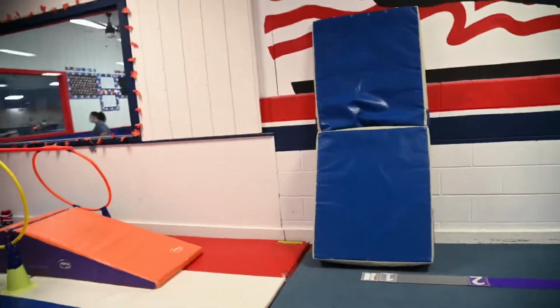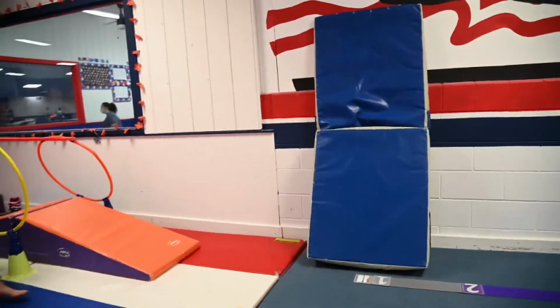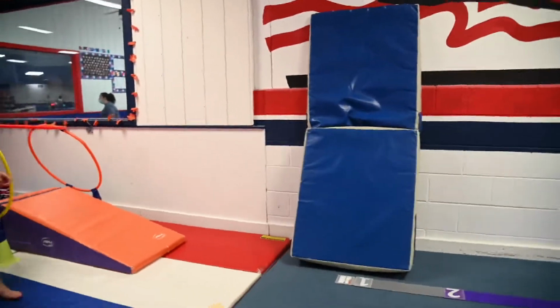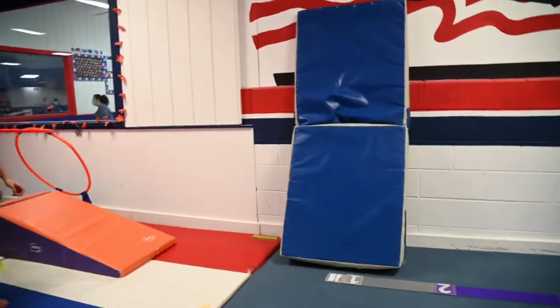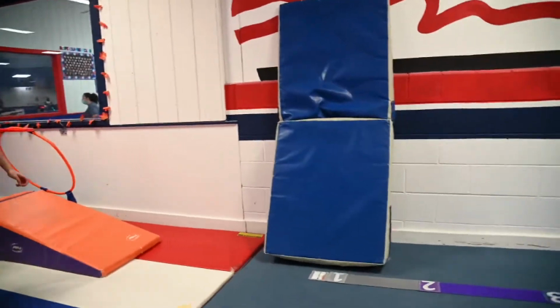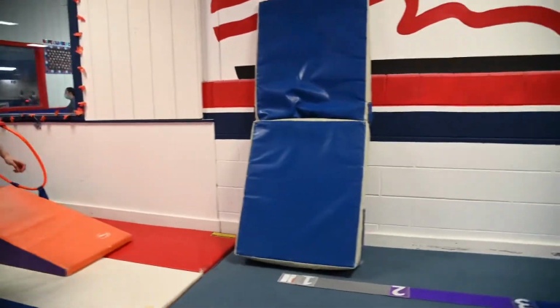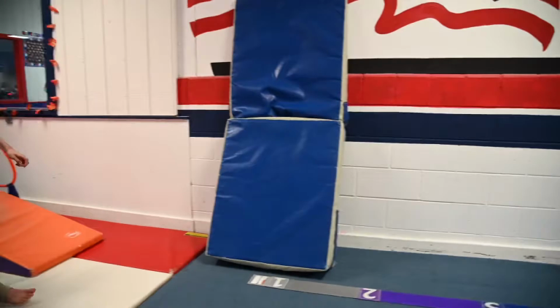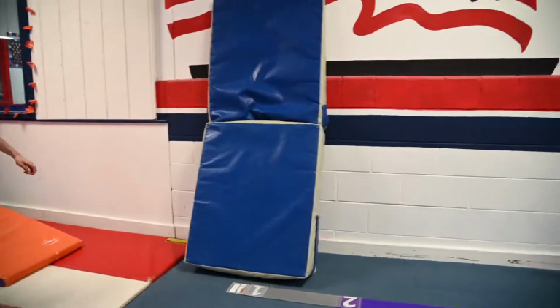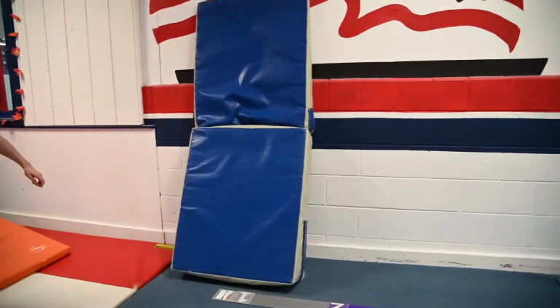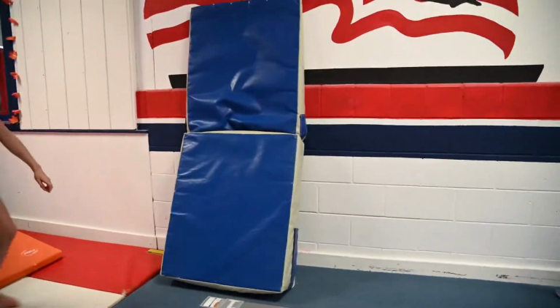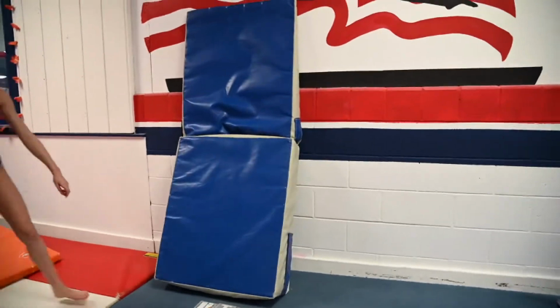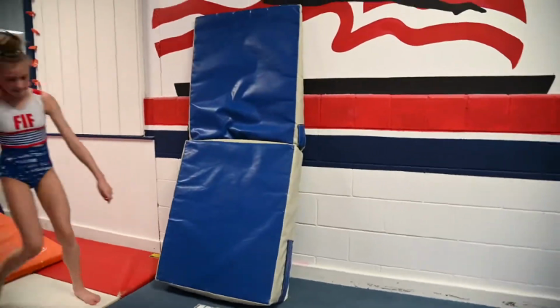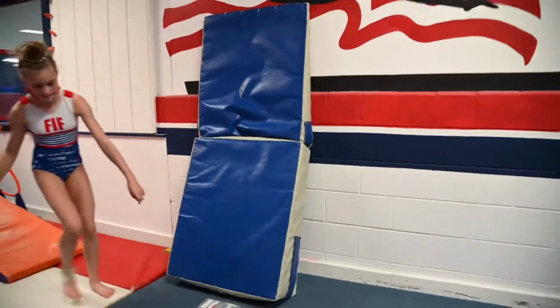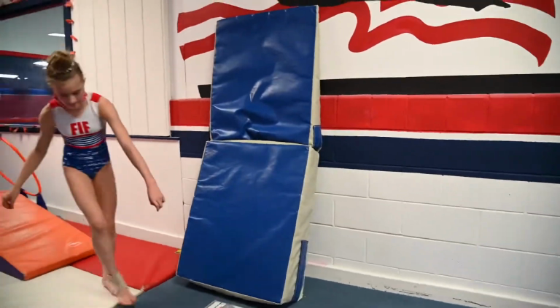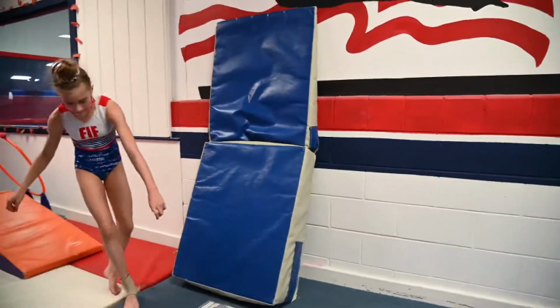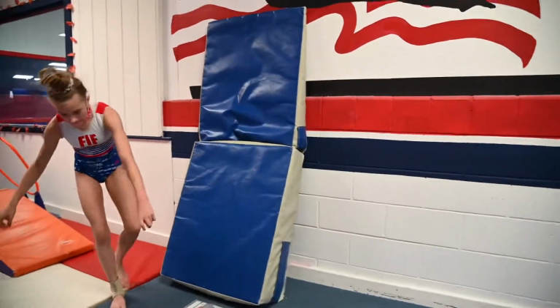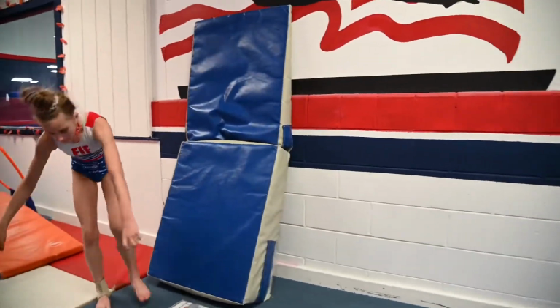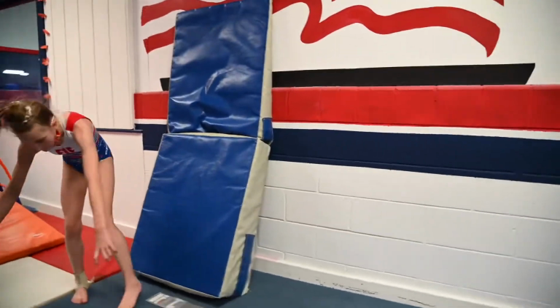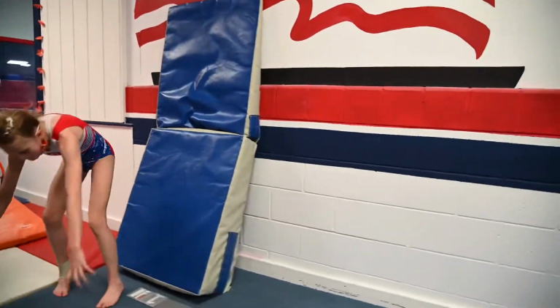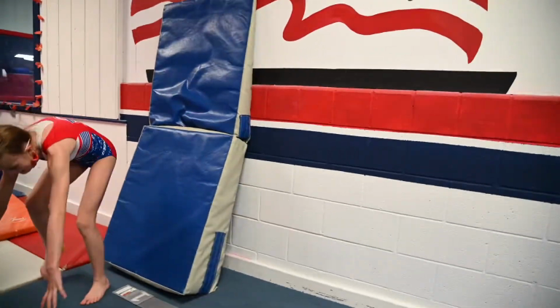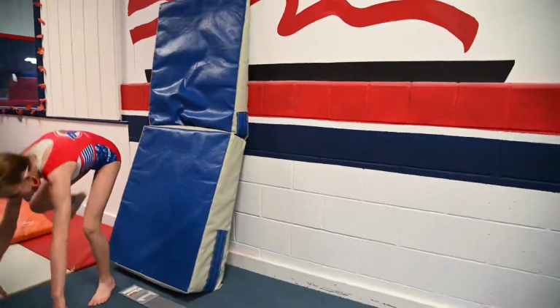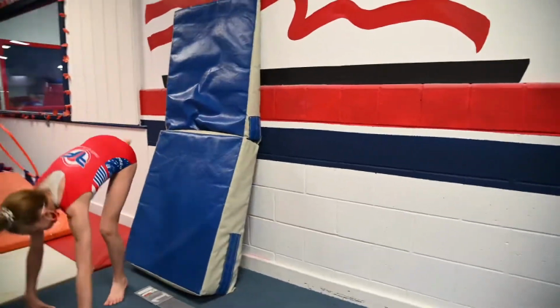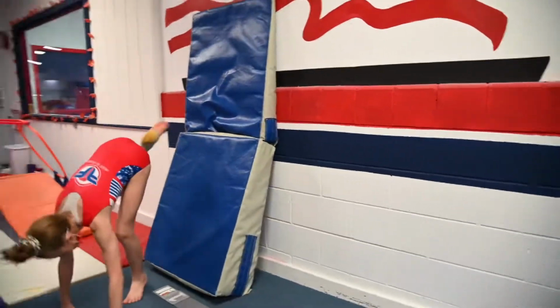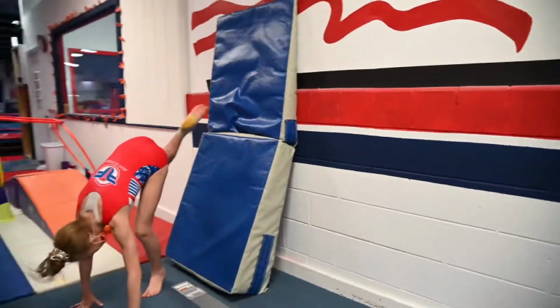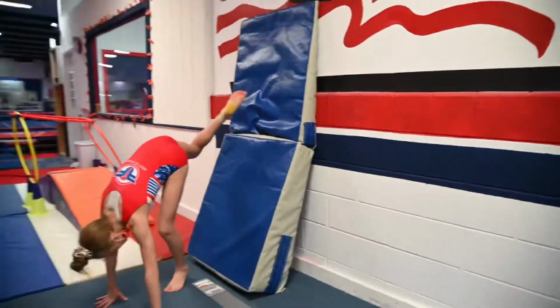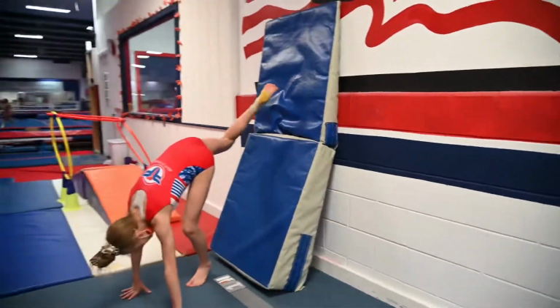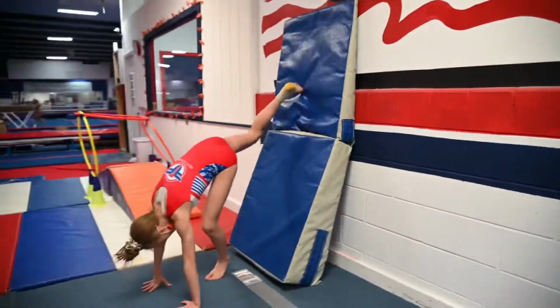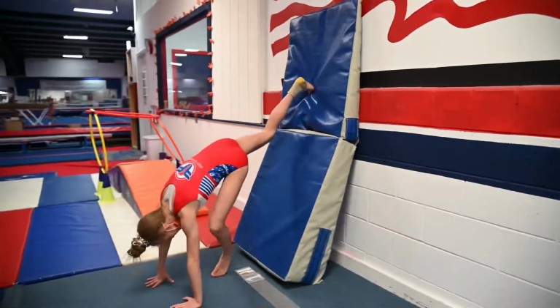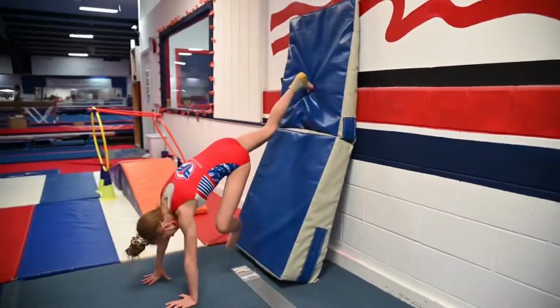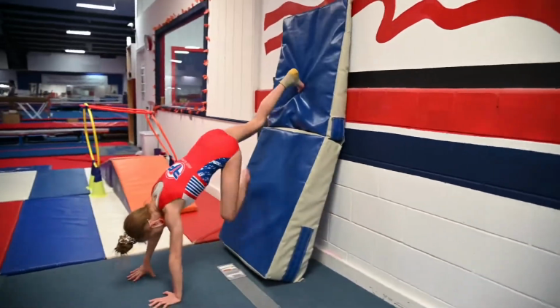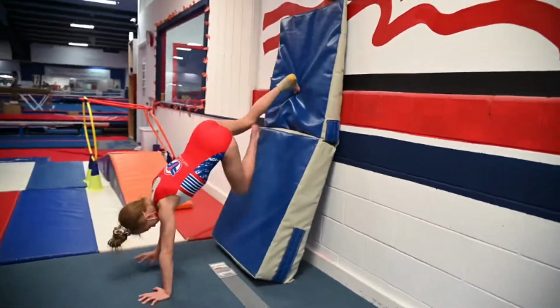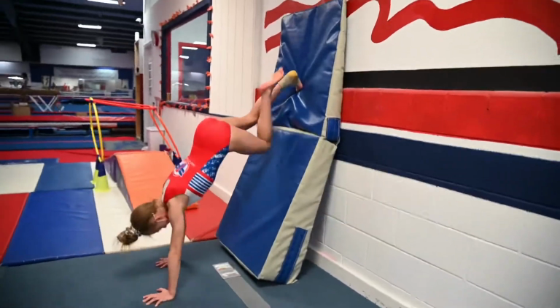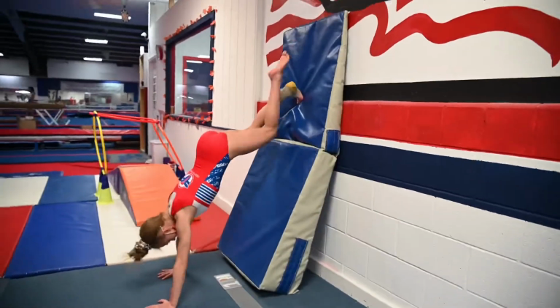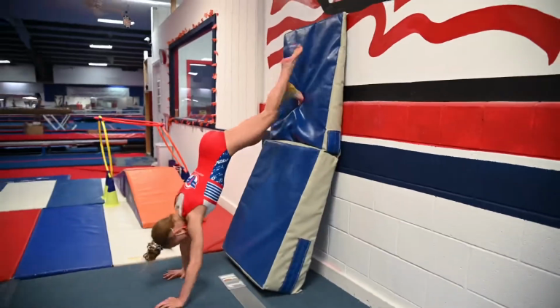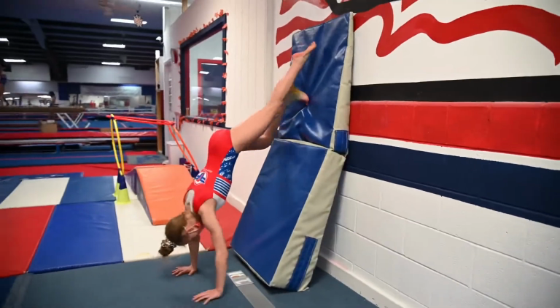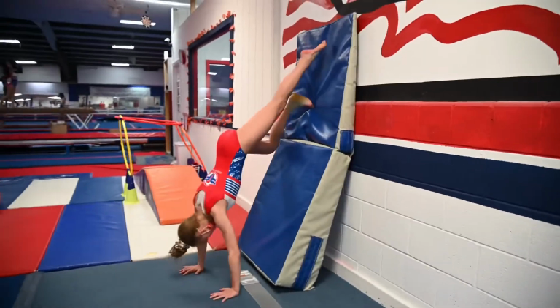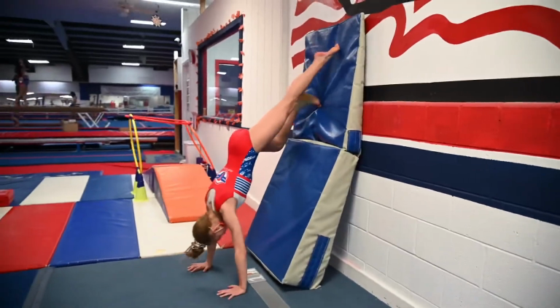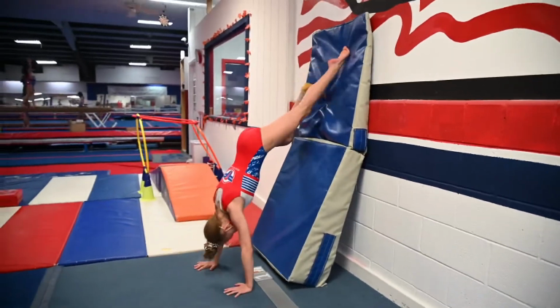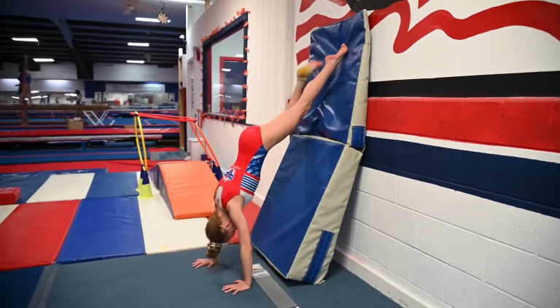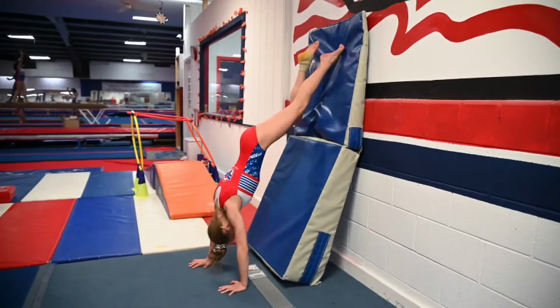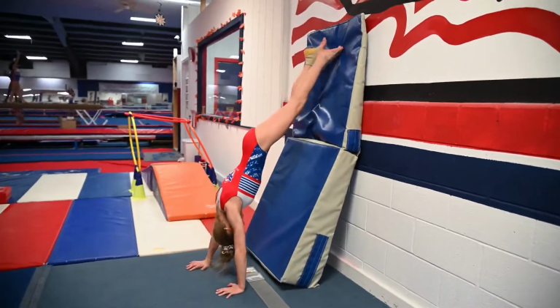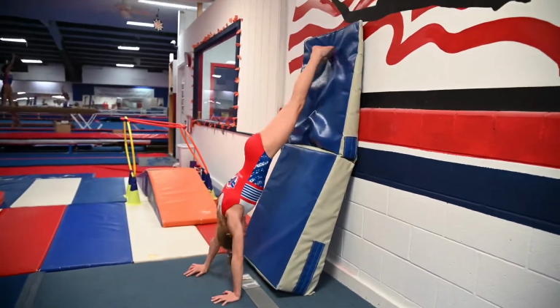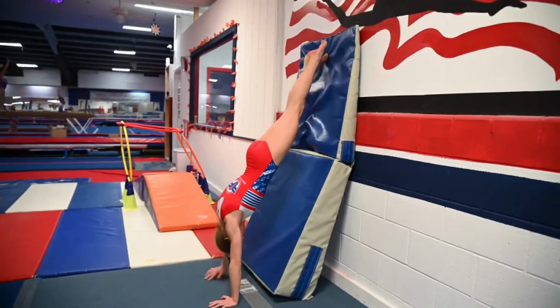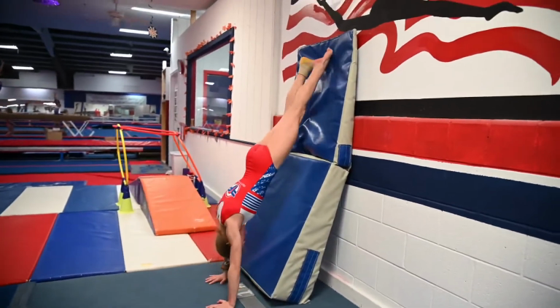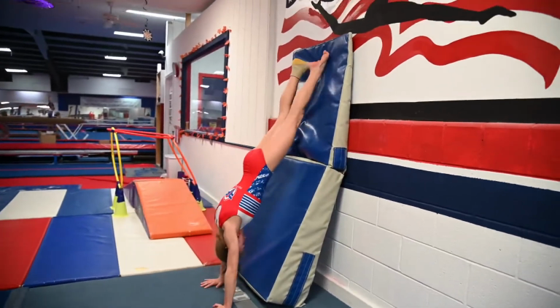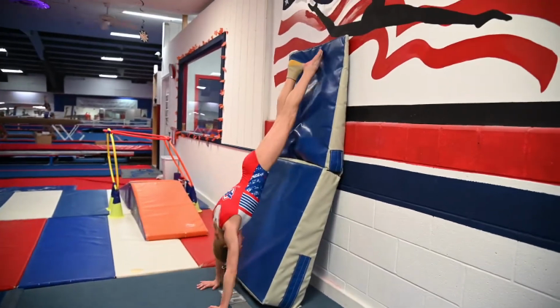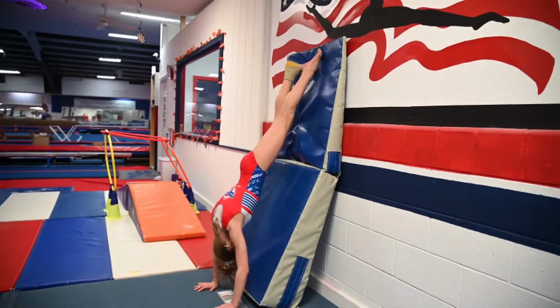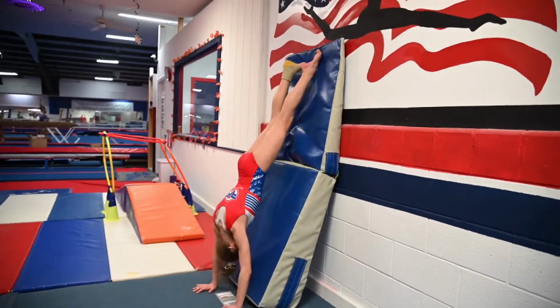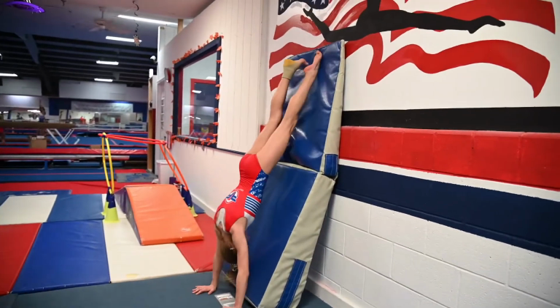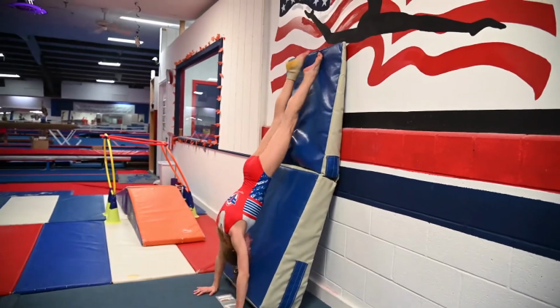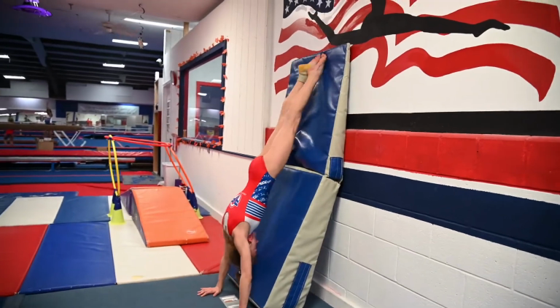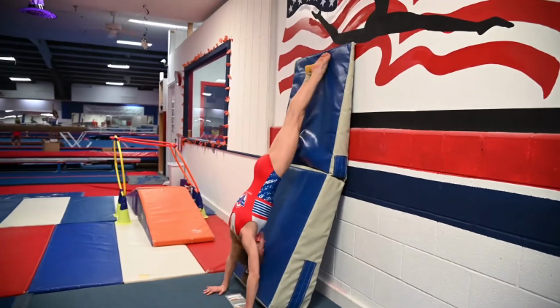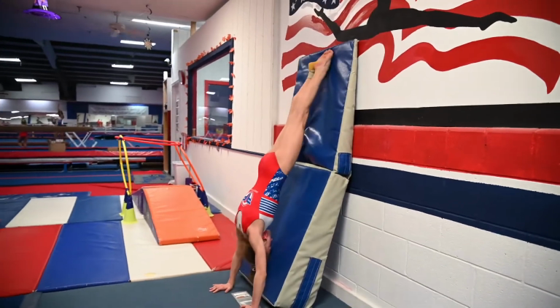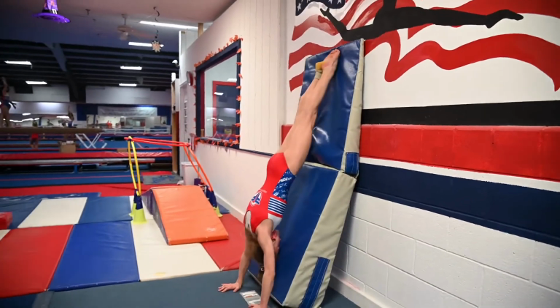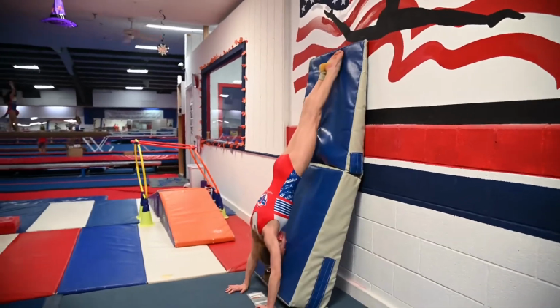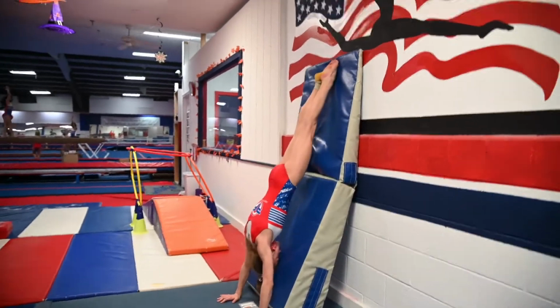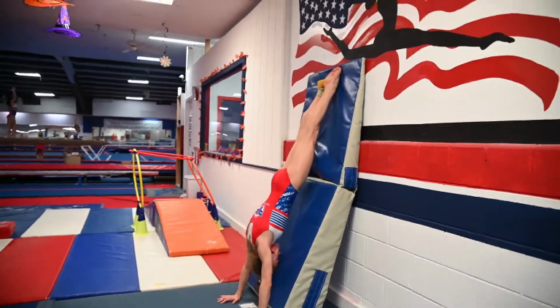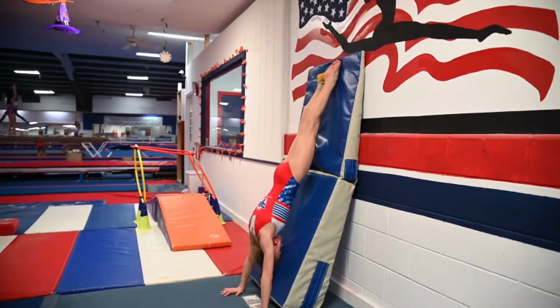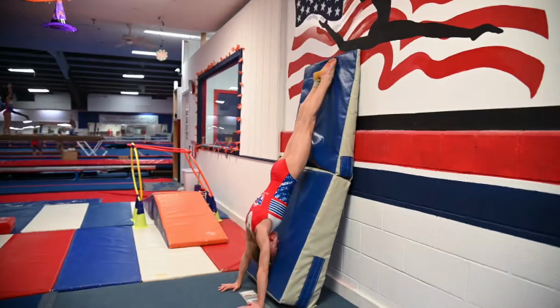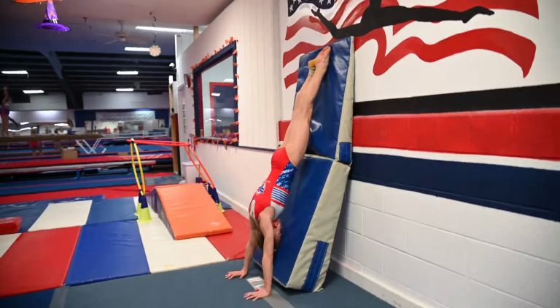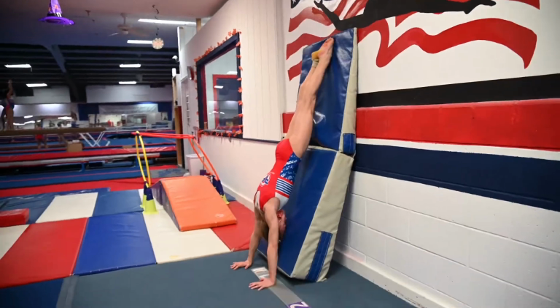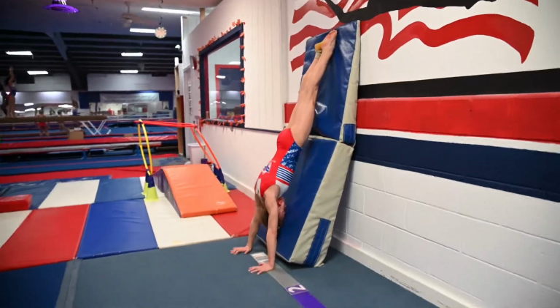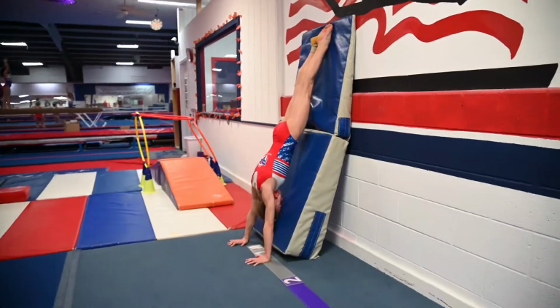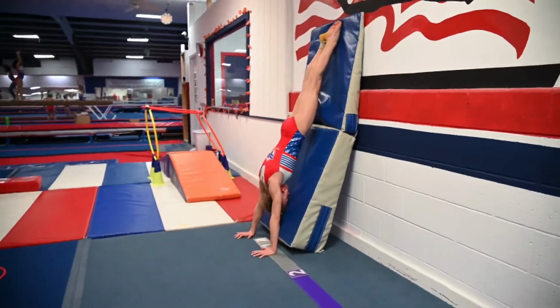Over here on the cheese mat, they're going to walk the wall. Their nose goes back to the wall, and they're going to hold good shape on a handstand.